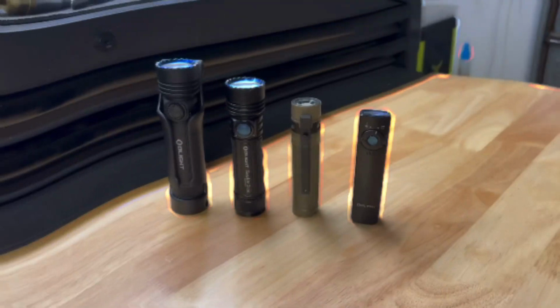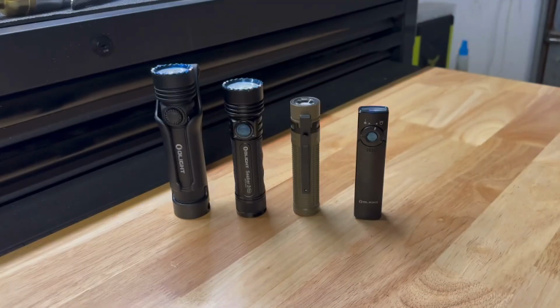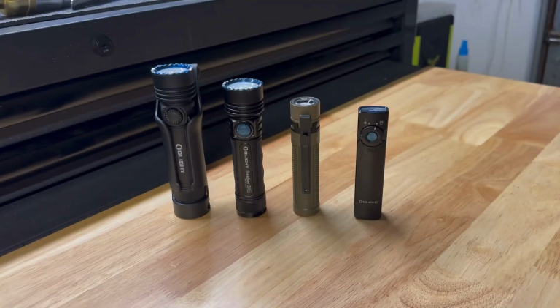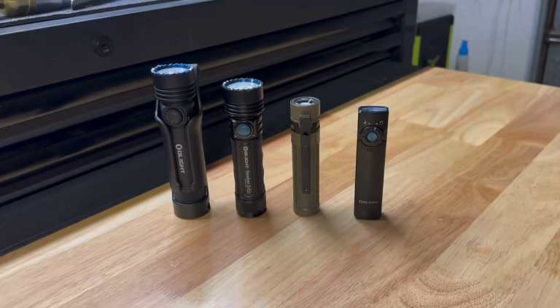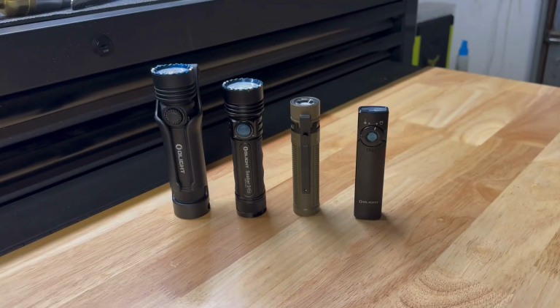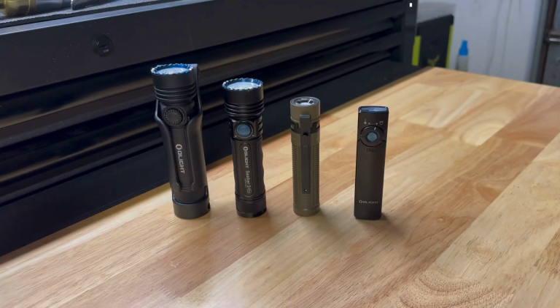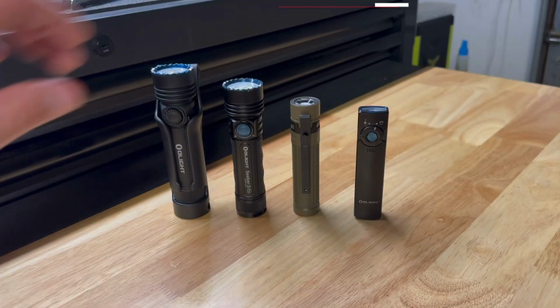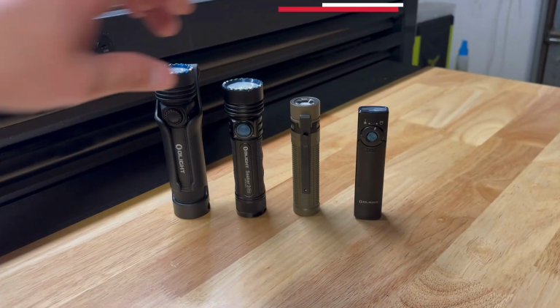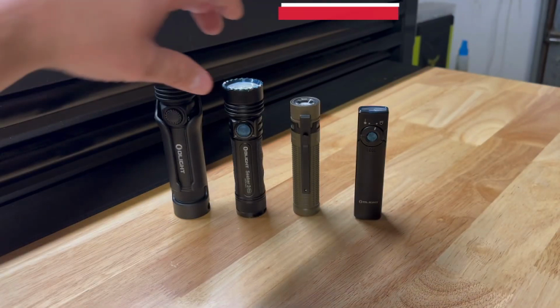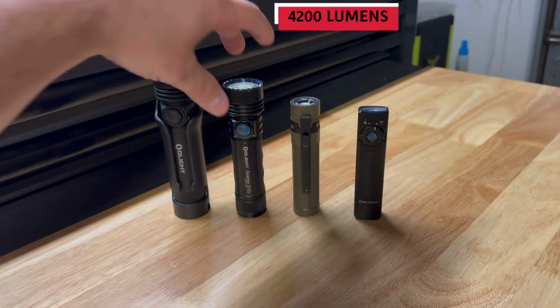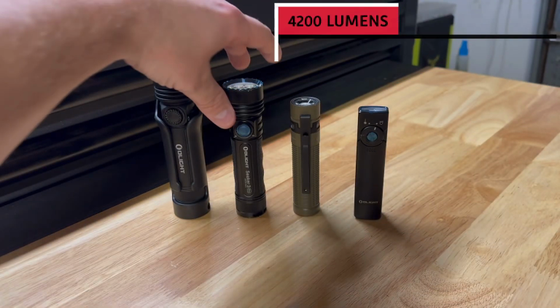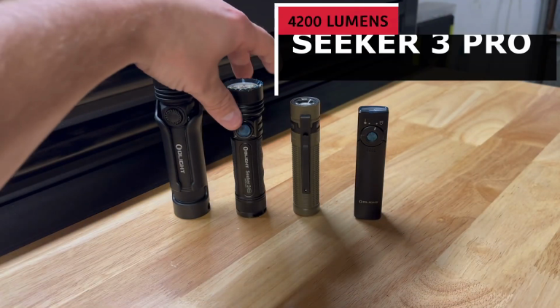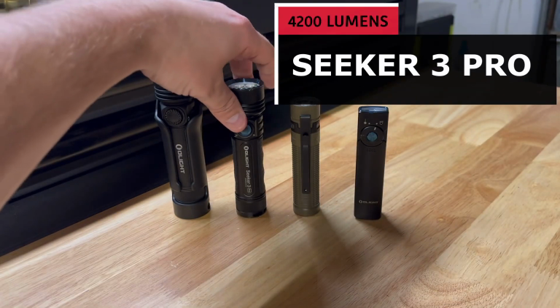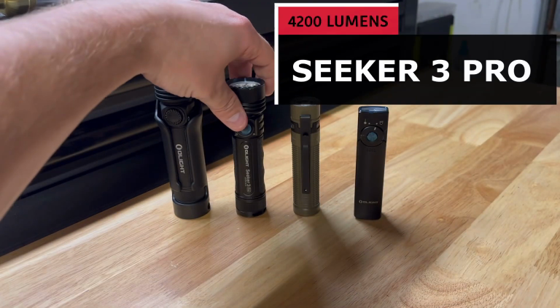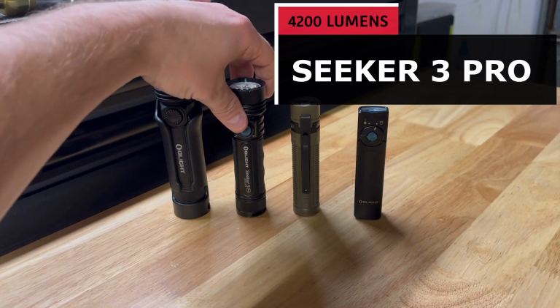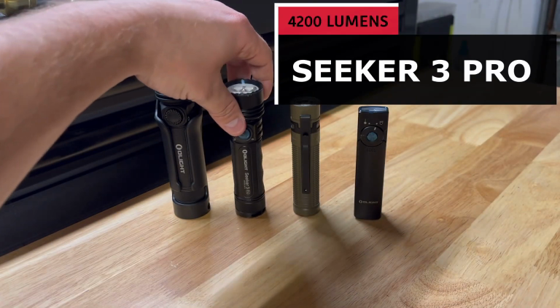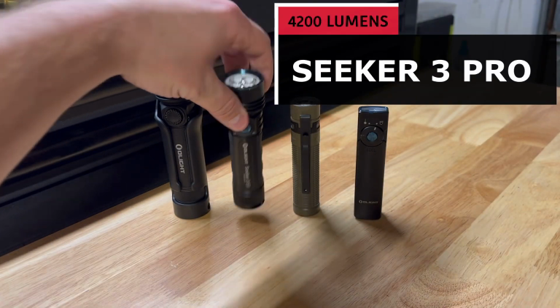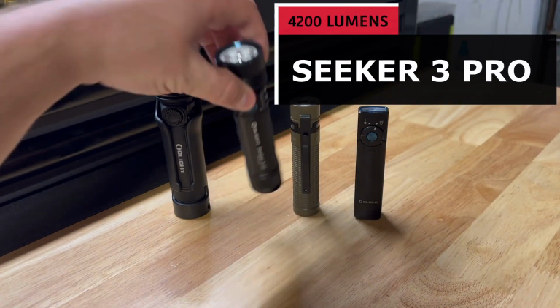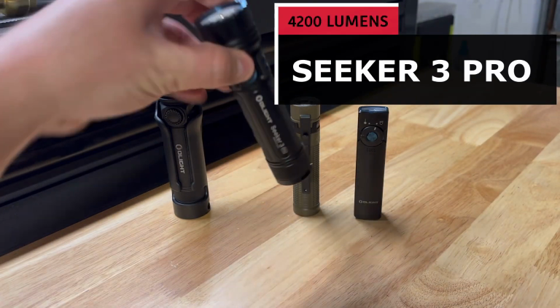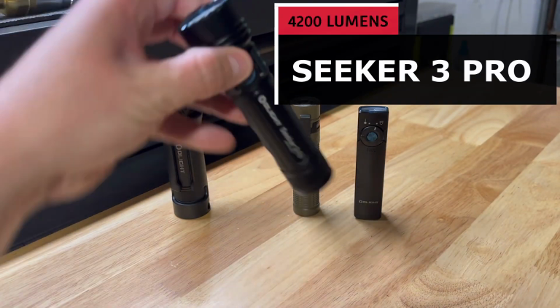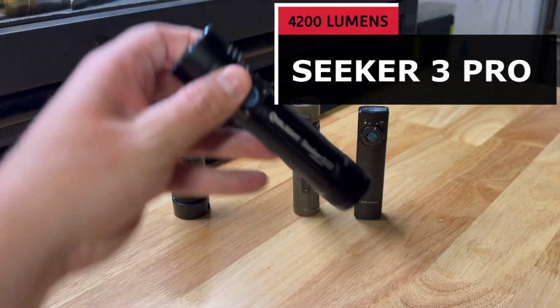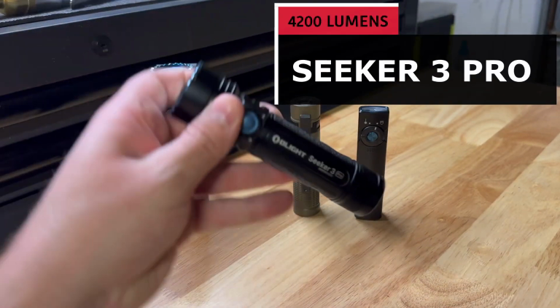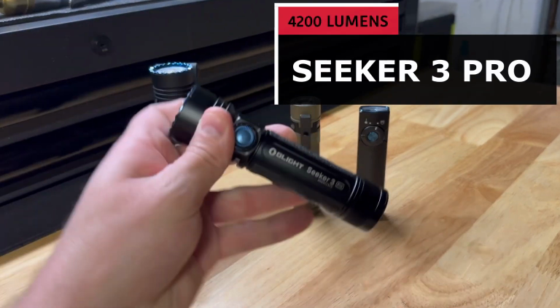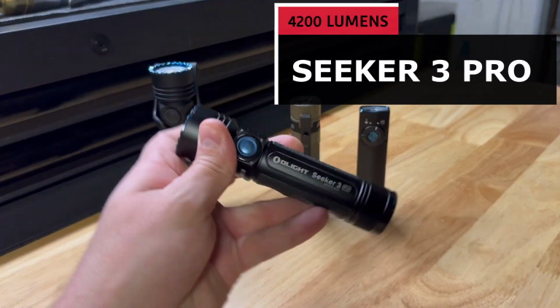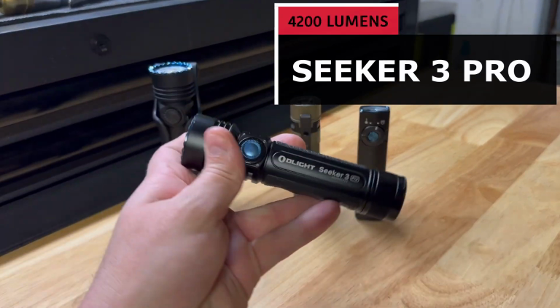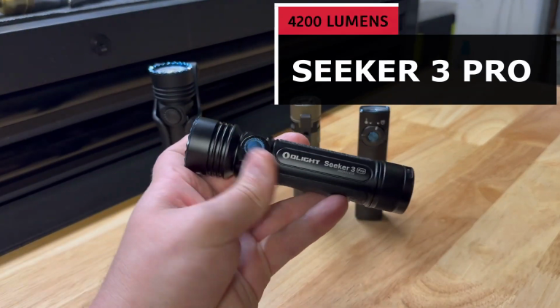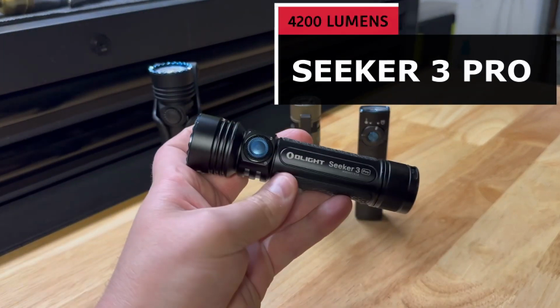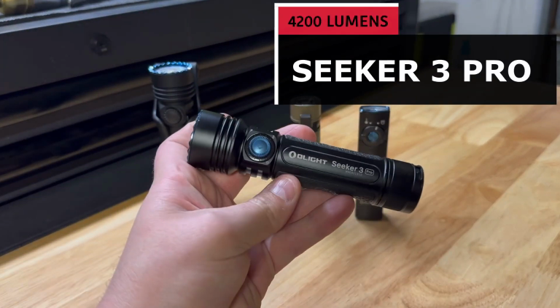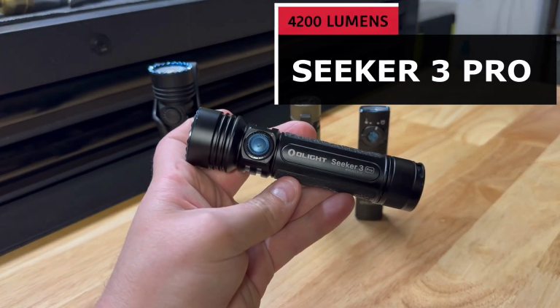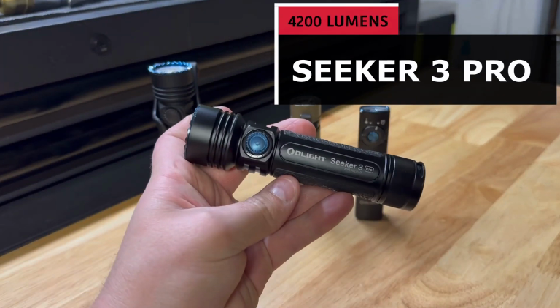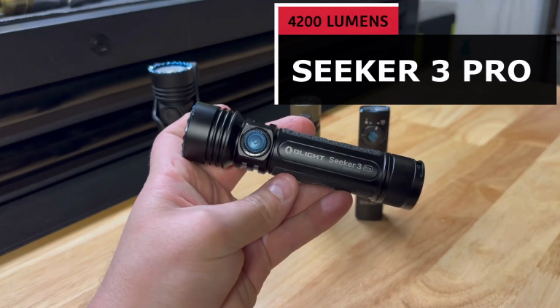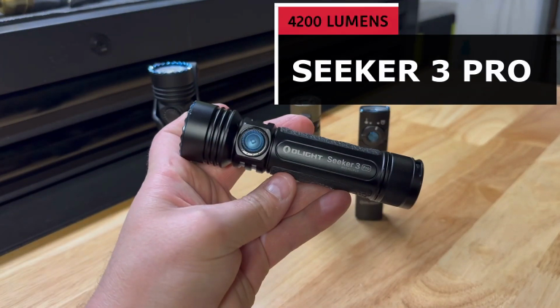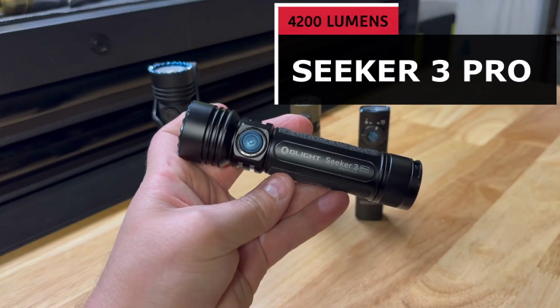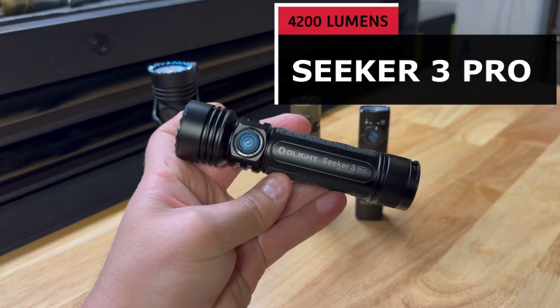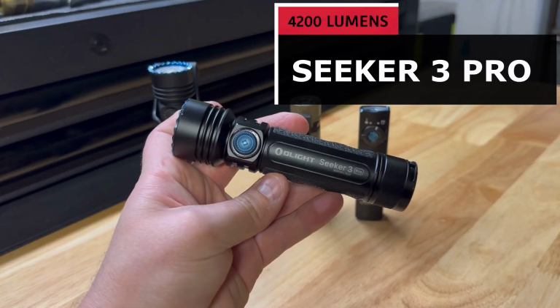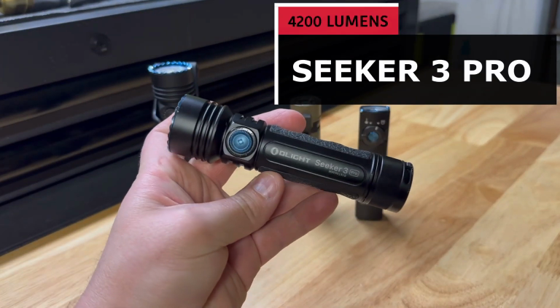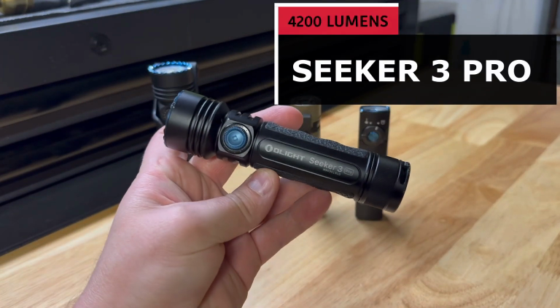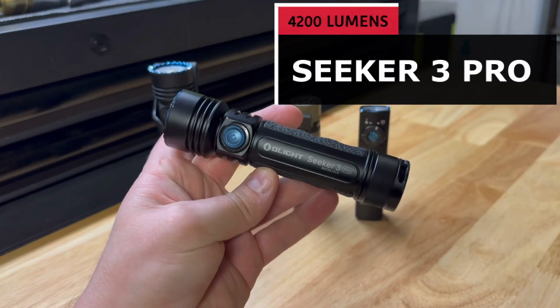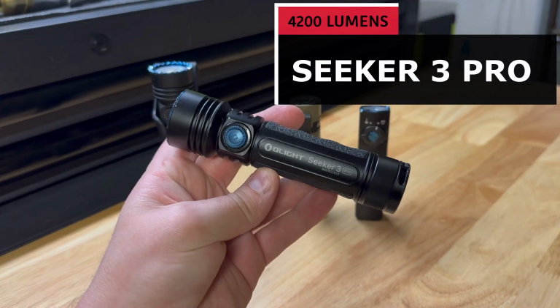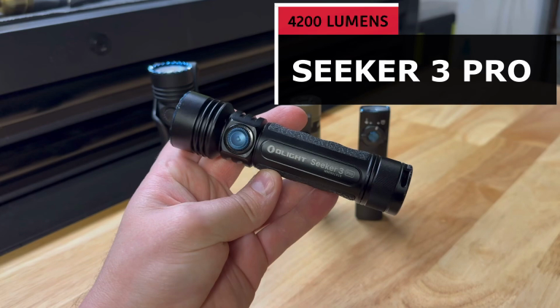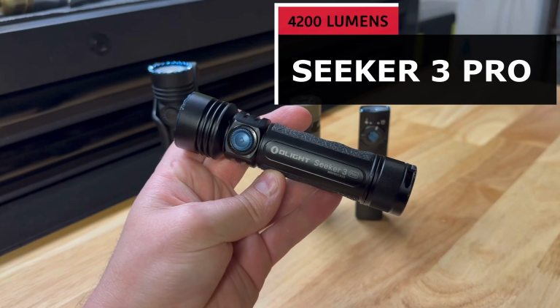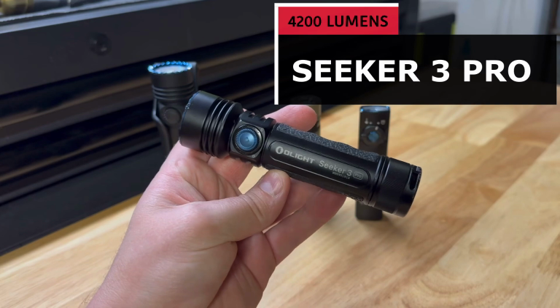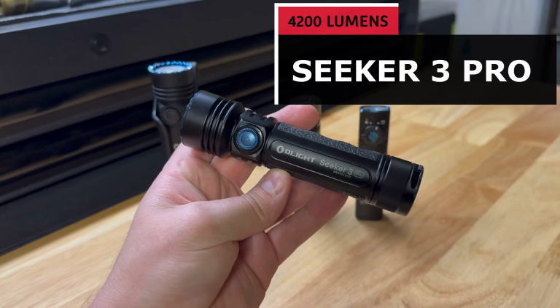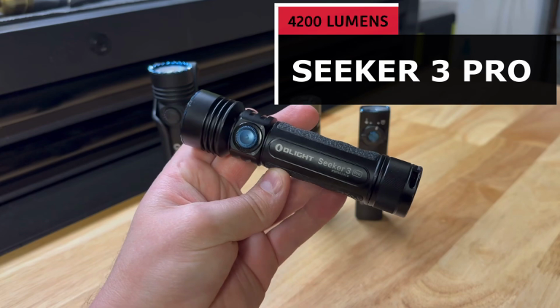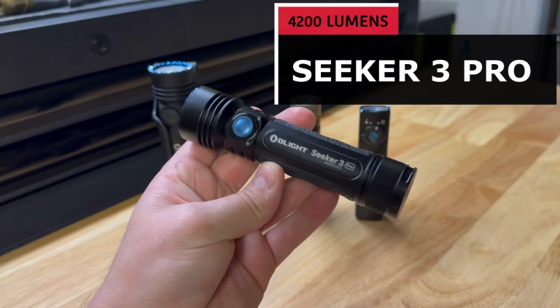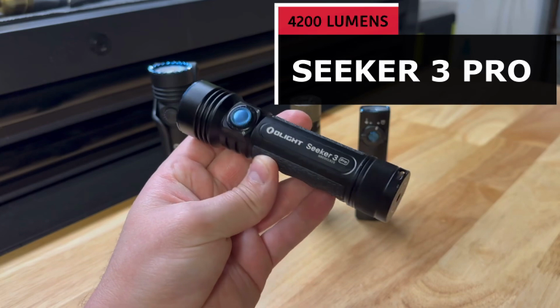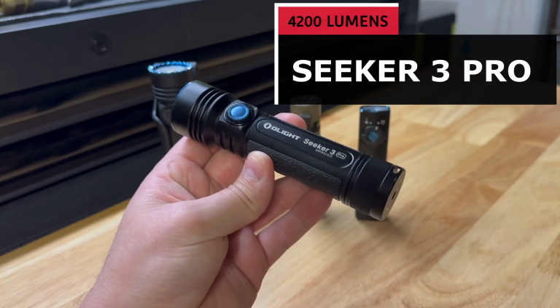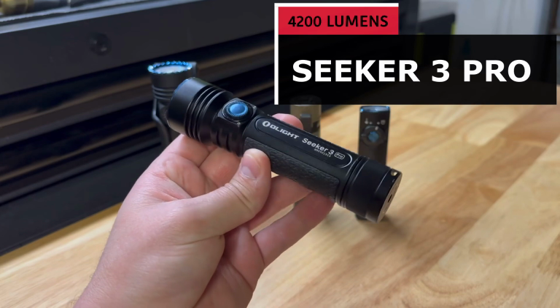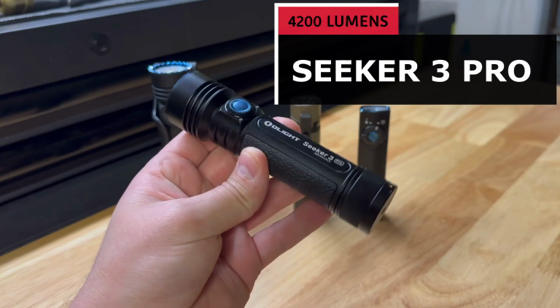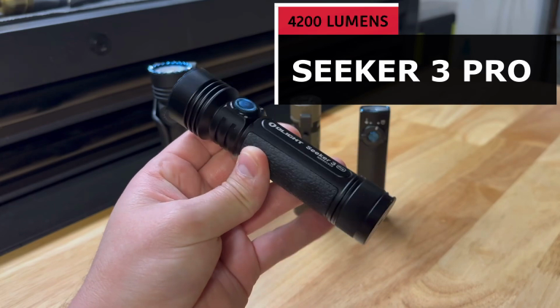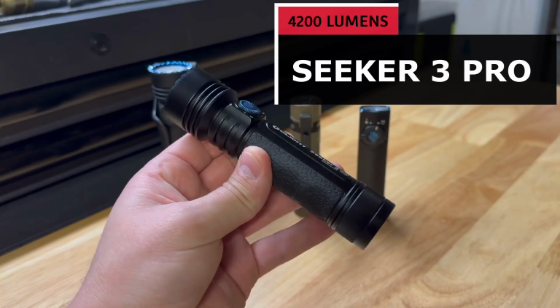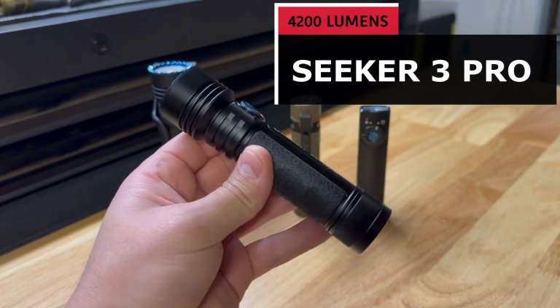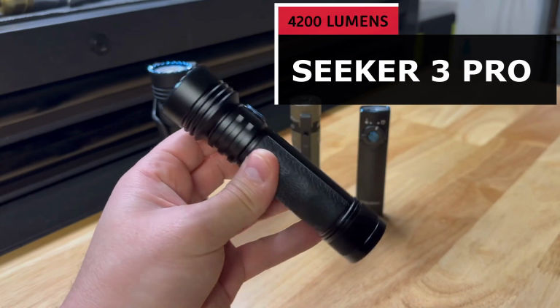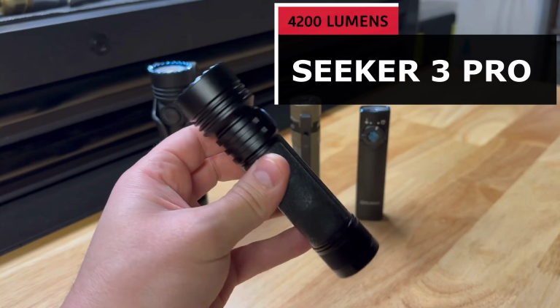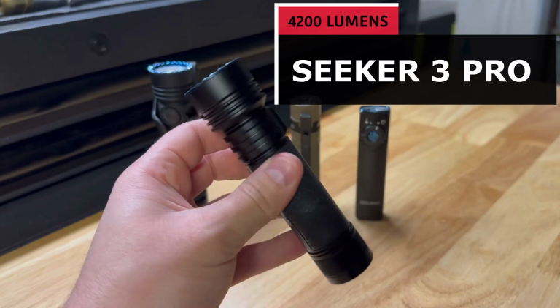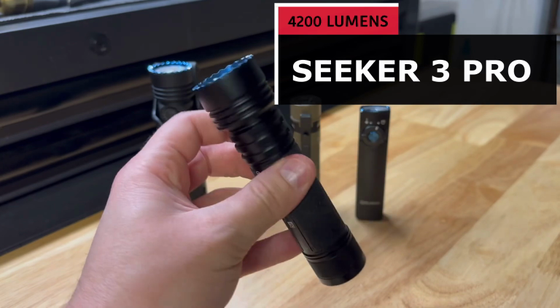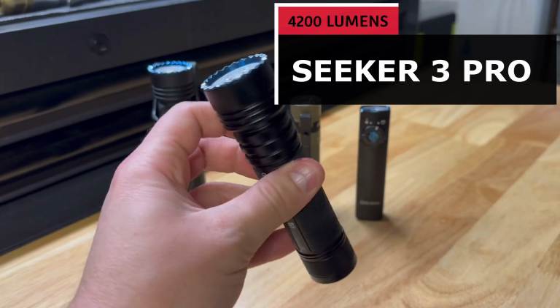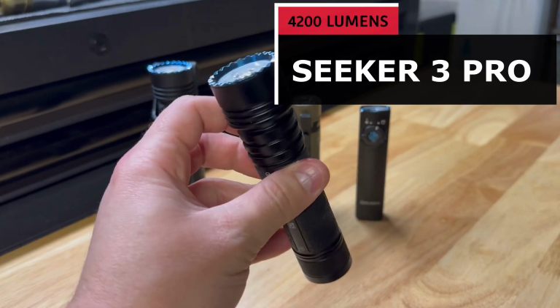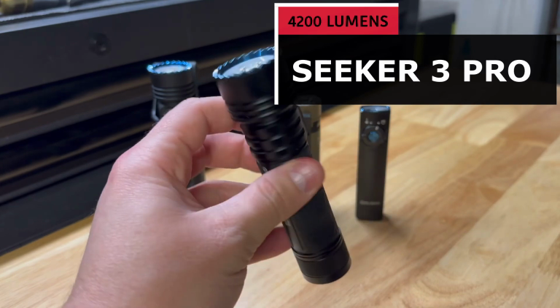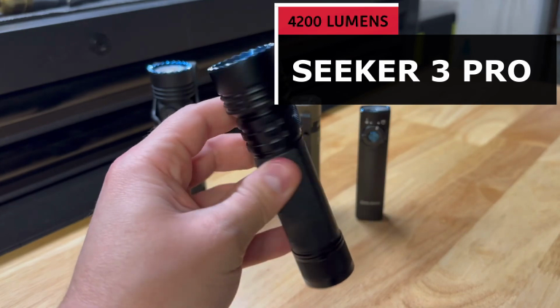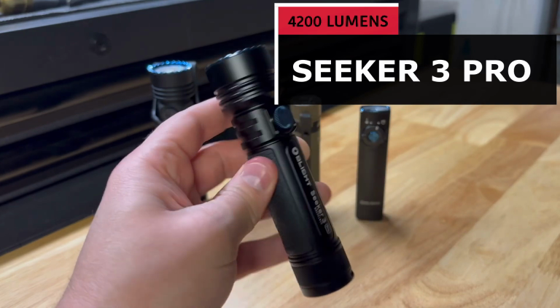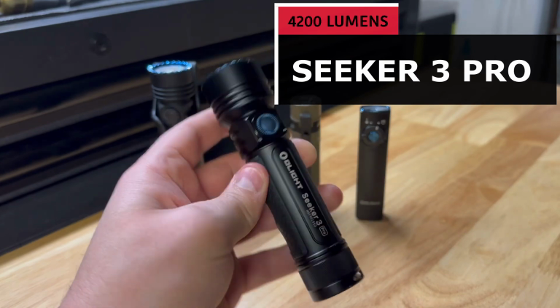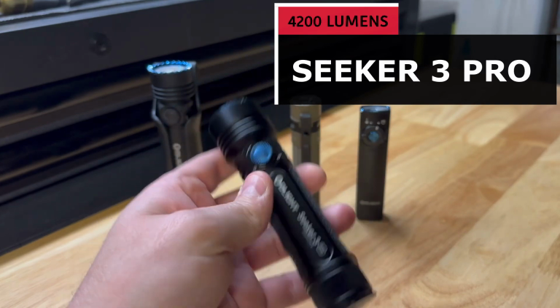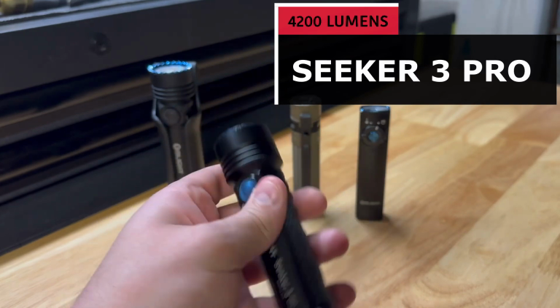Next up, and no slouch to this bunch, is the Seeker 3 Pro, rated at 4,200 lumens.